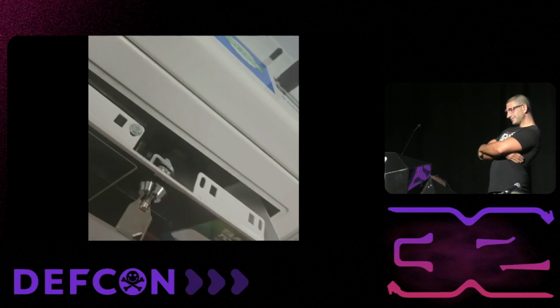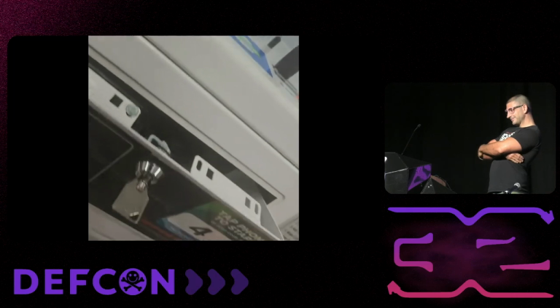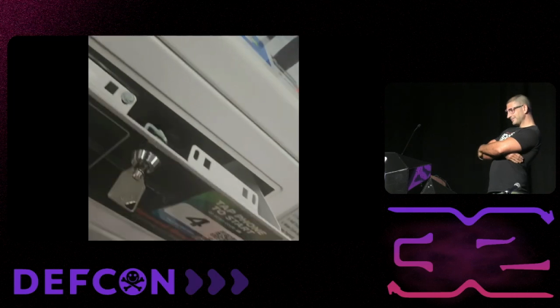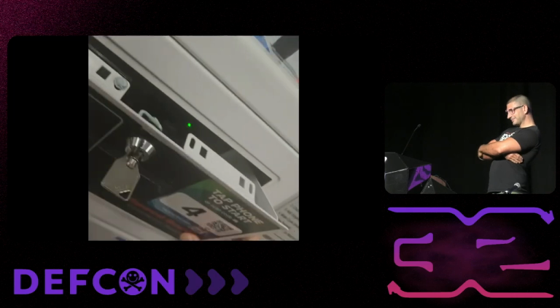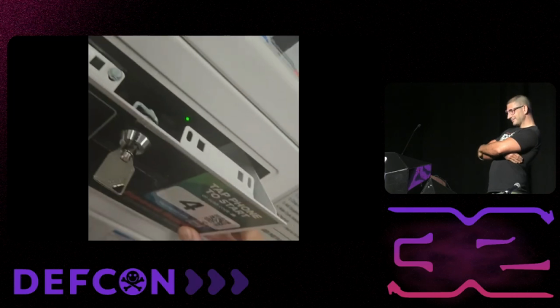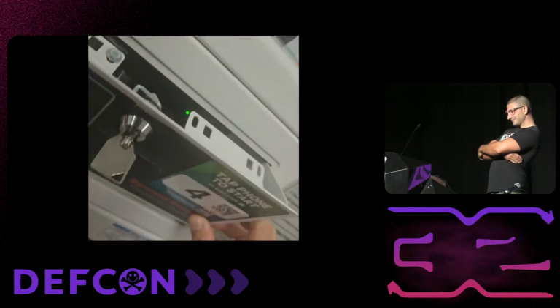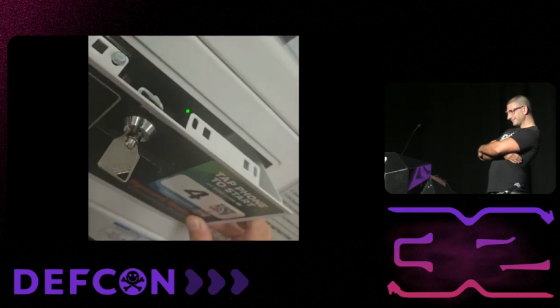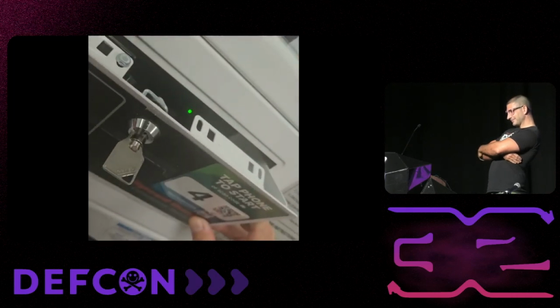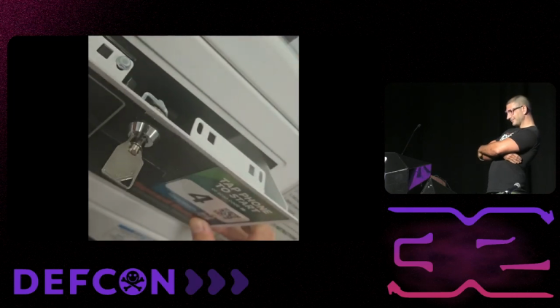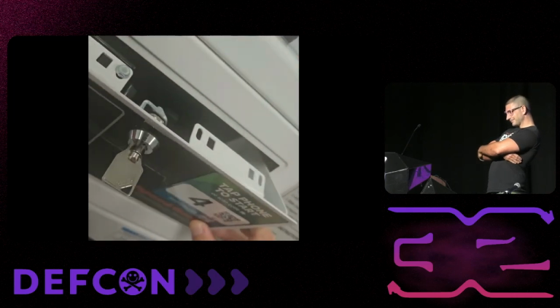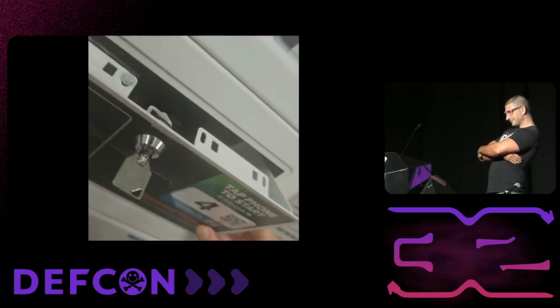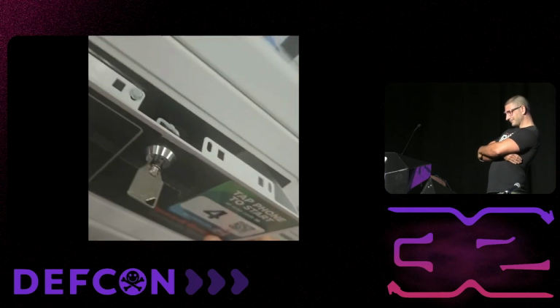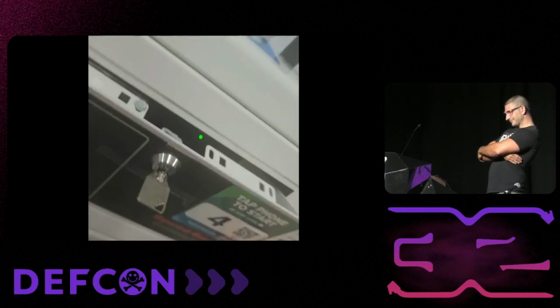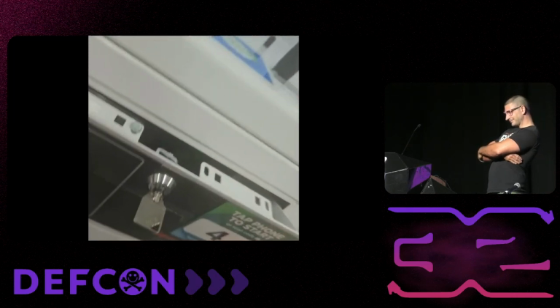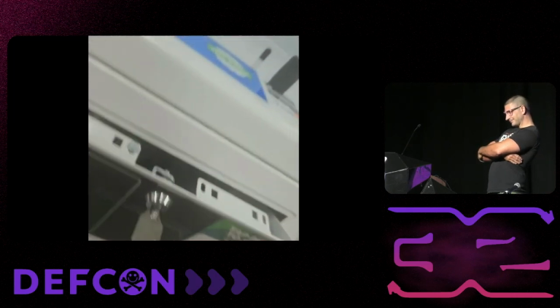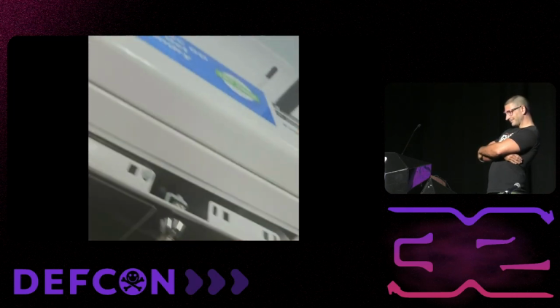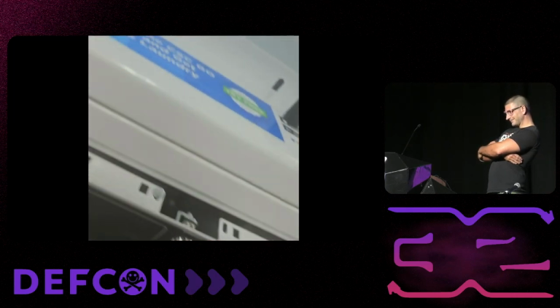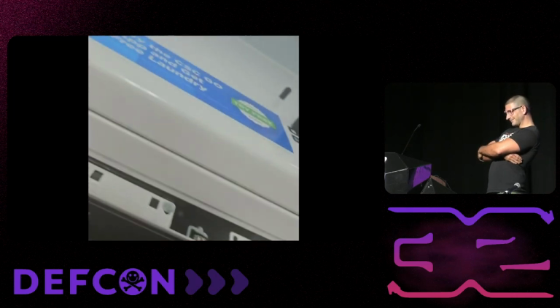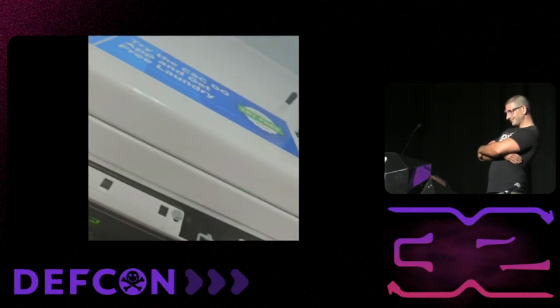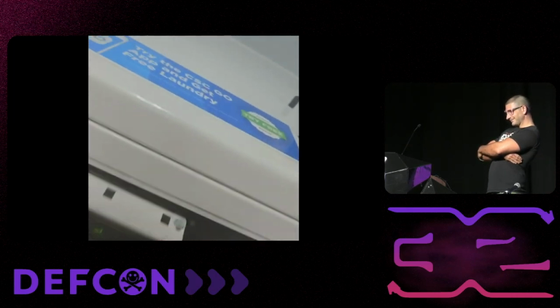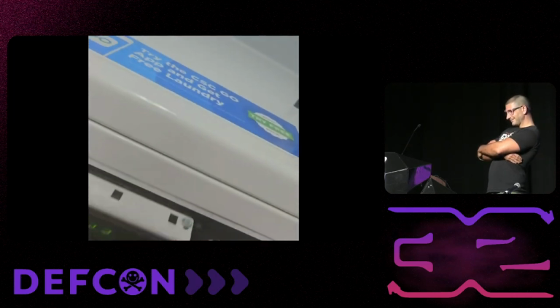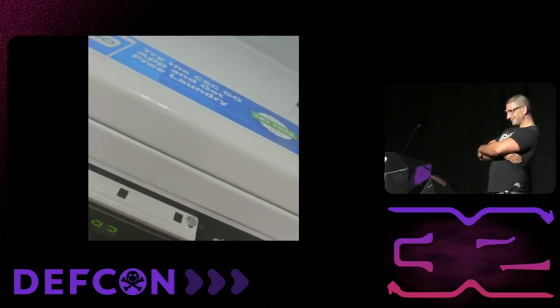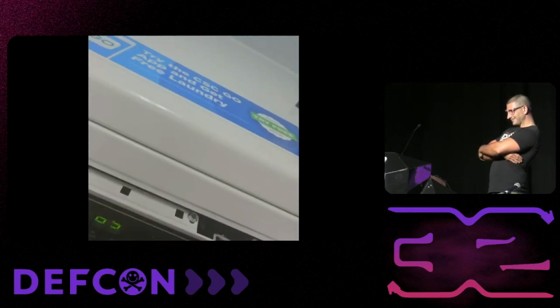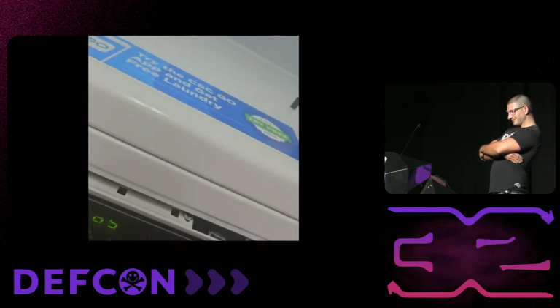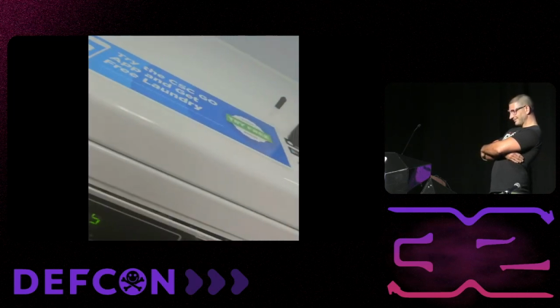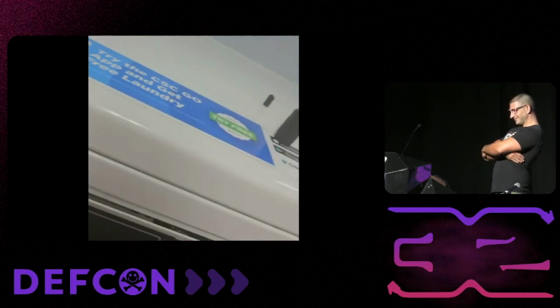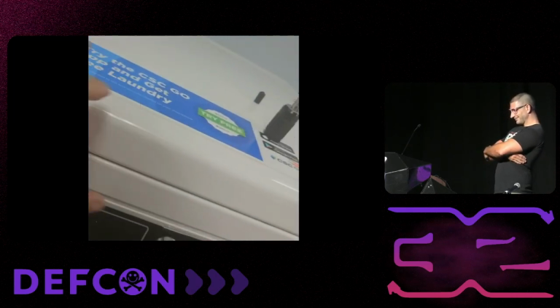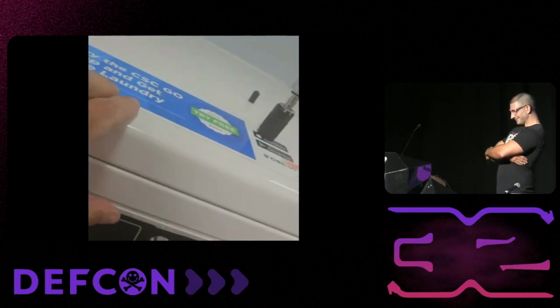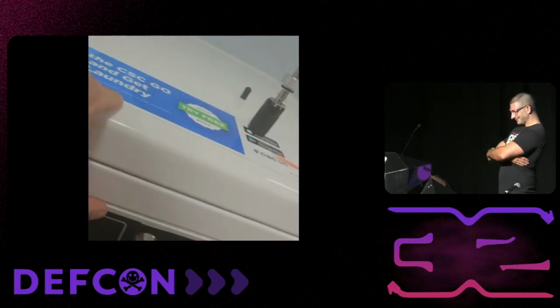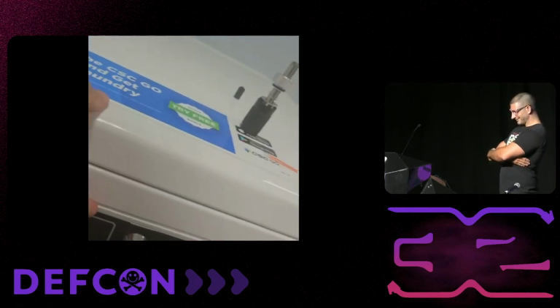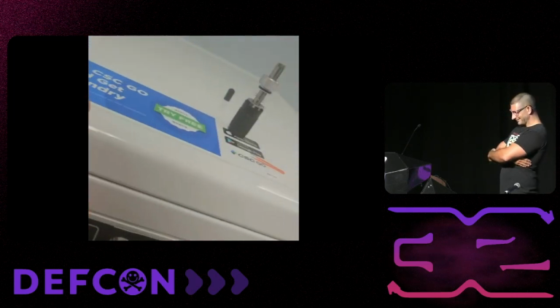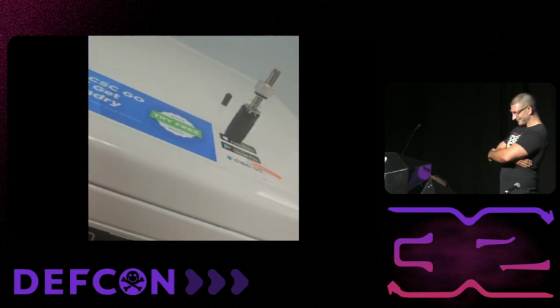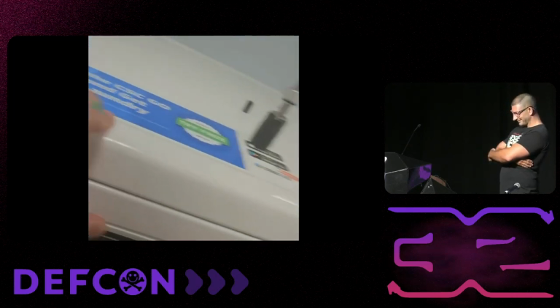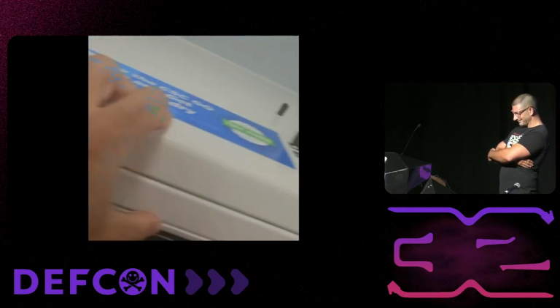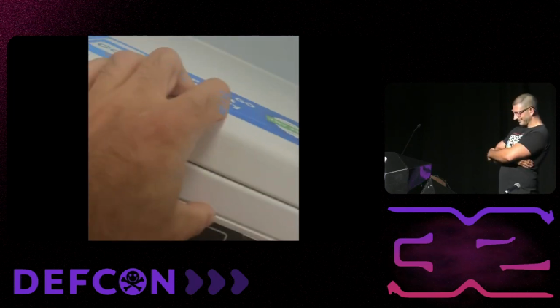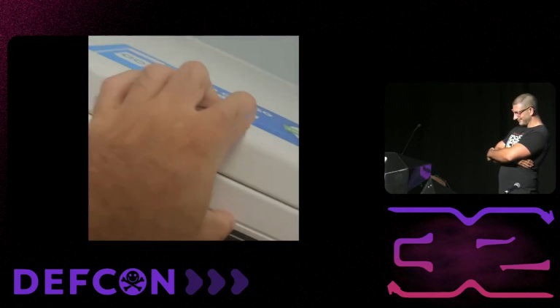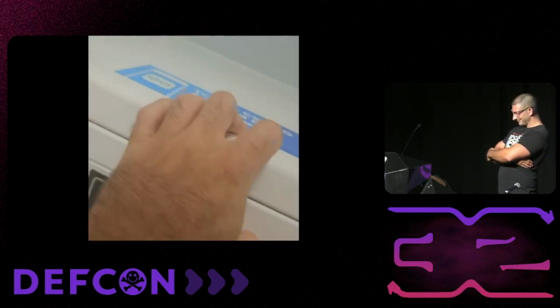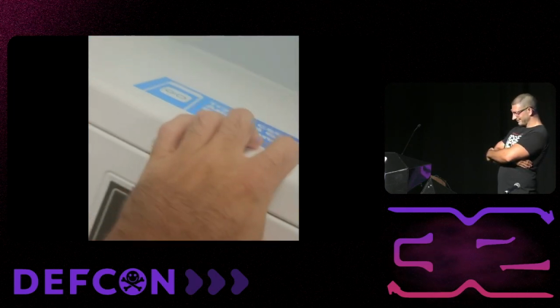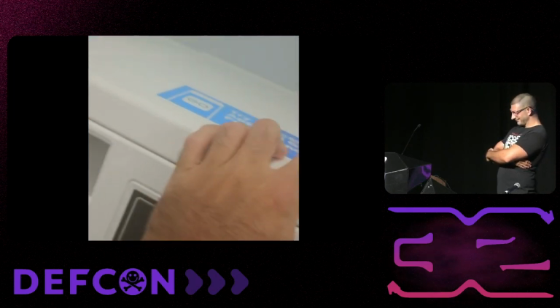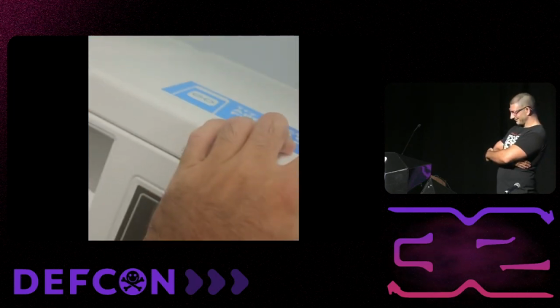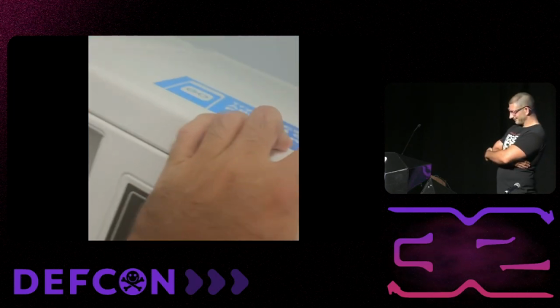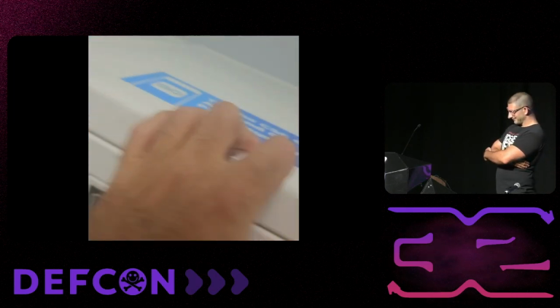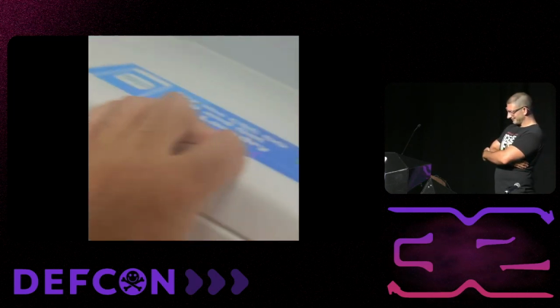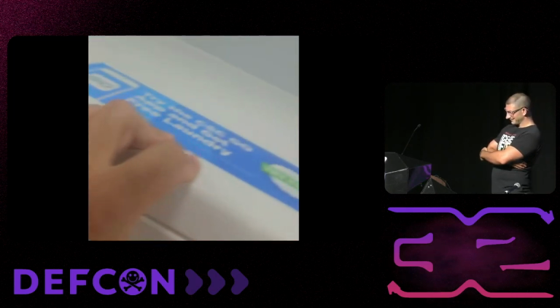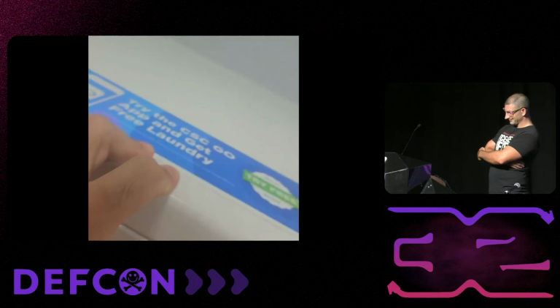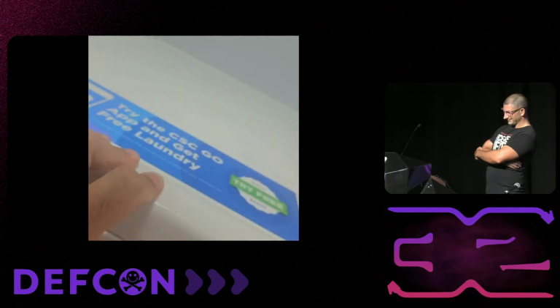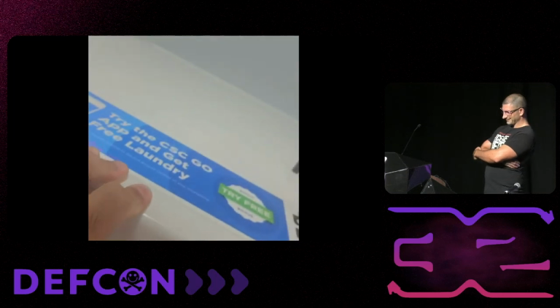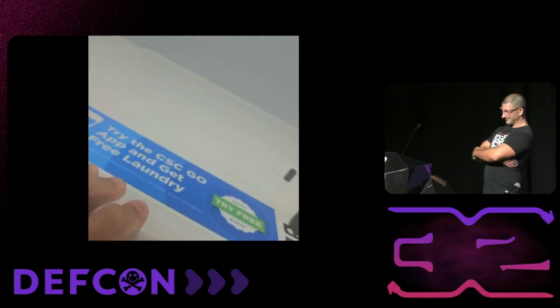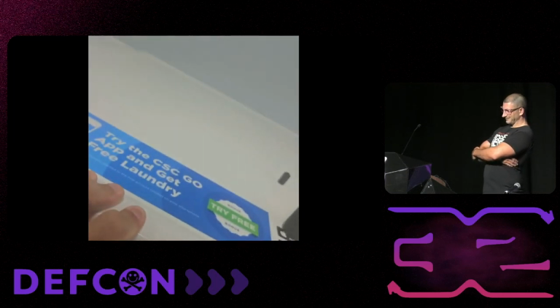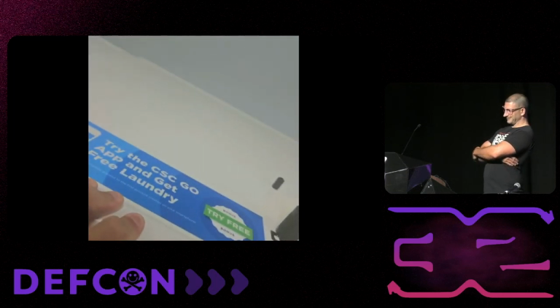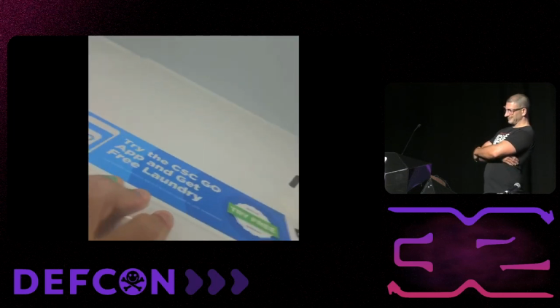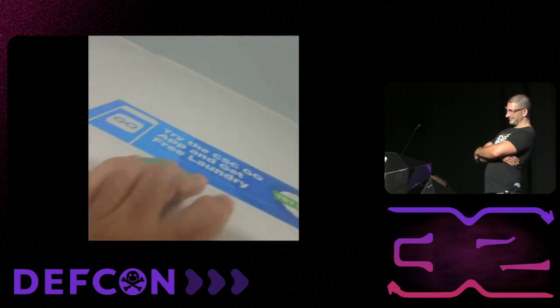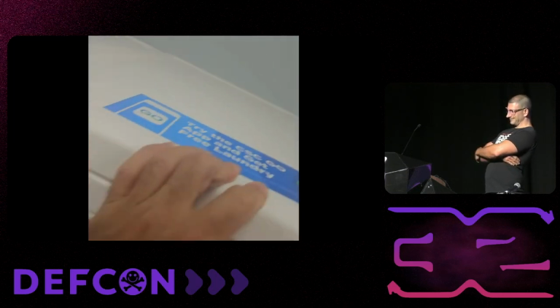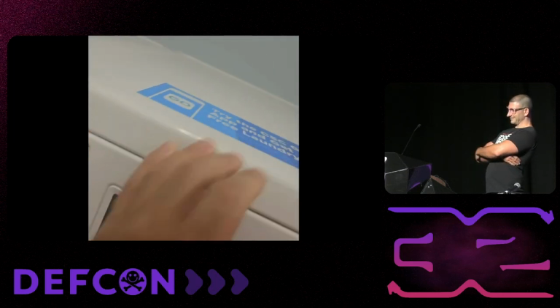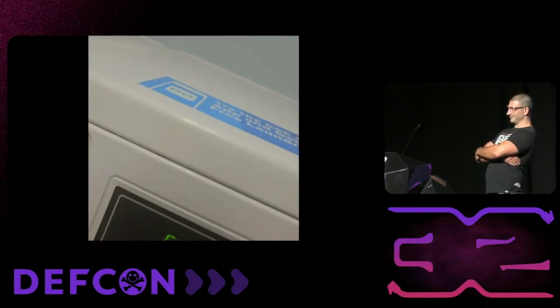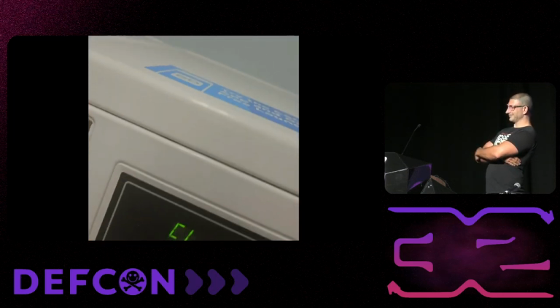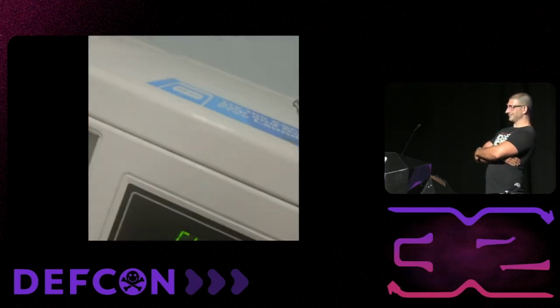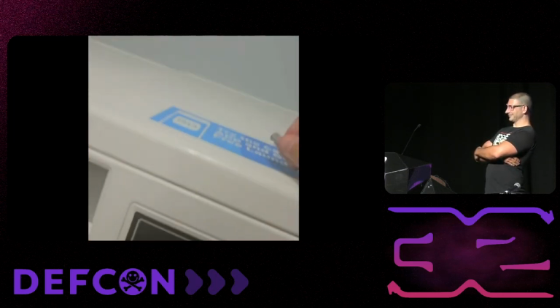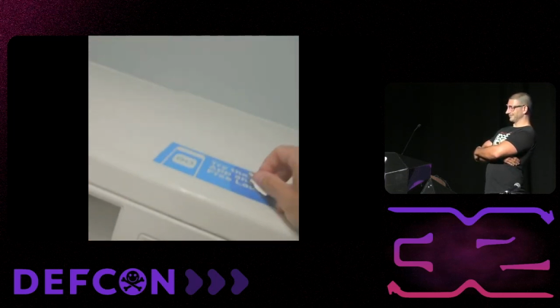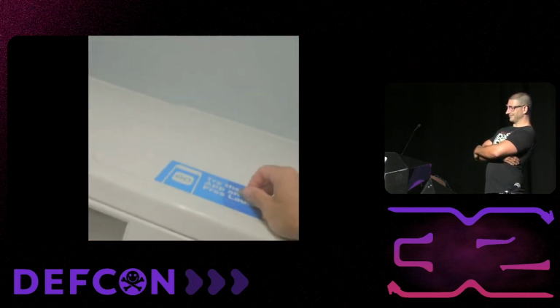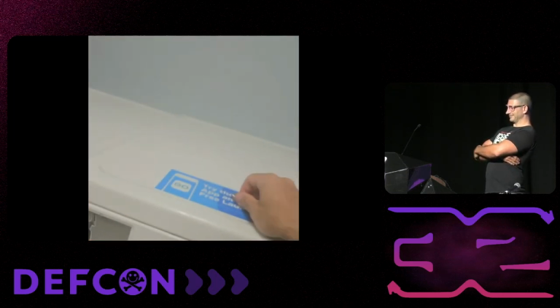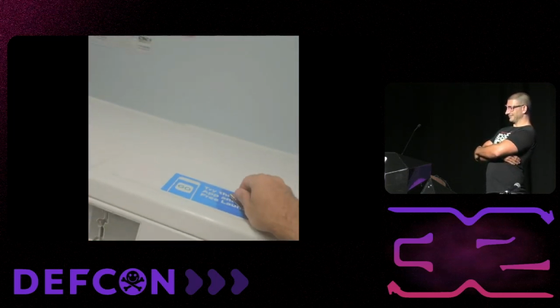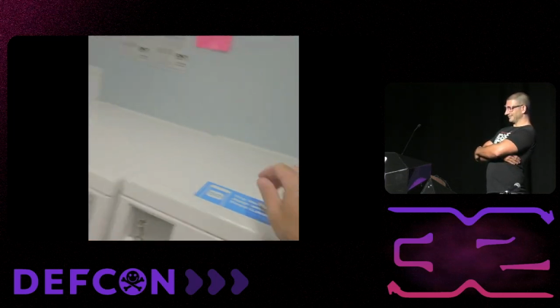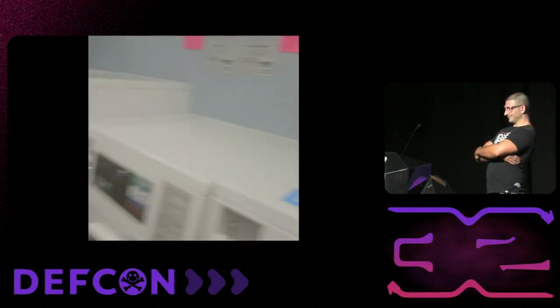Eventually the machine will go apeshit to indicate success. And you can close up the service panel once more. And that's it for the washers.